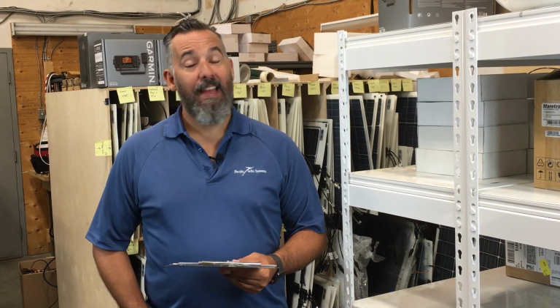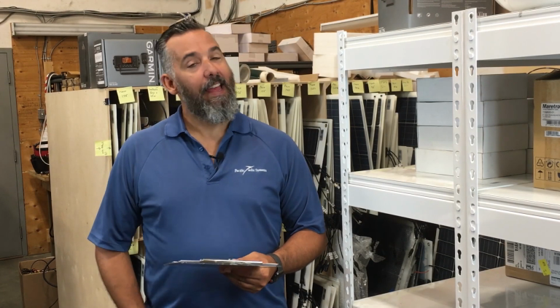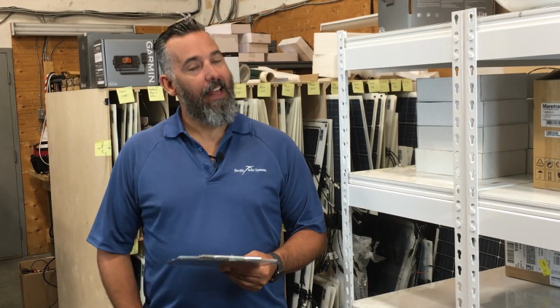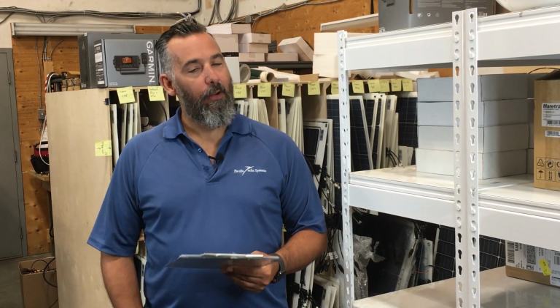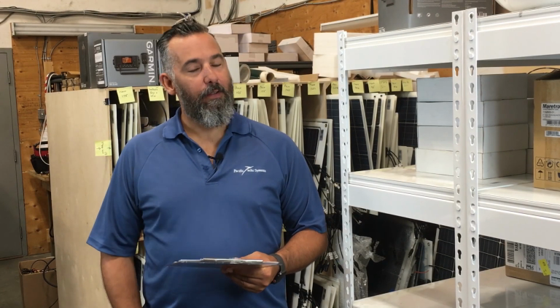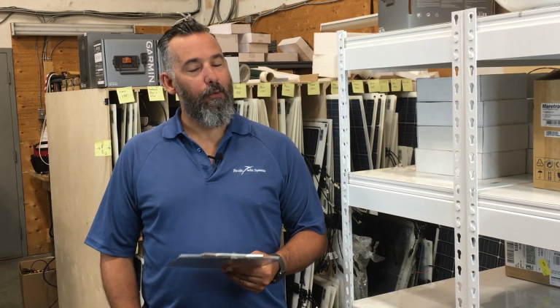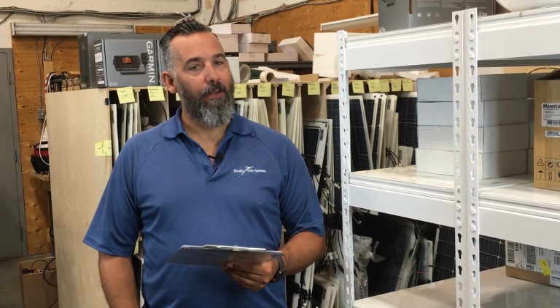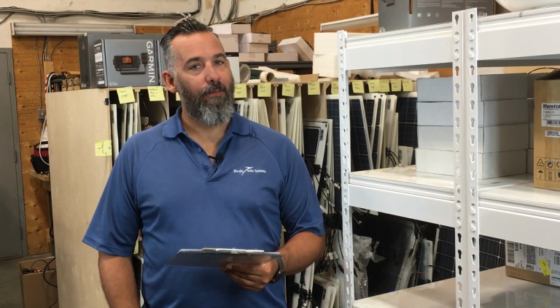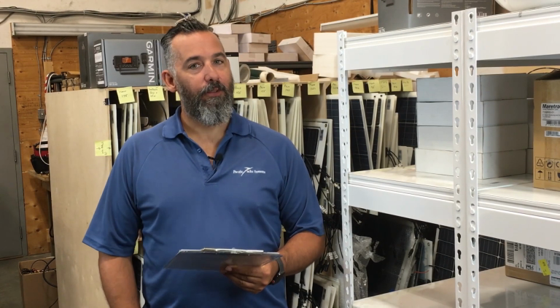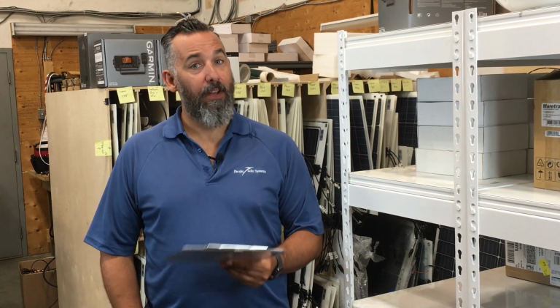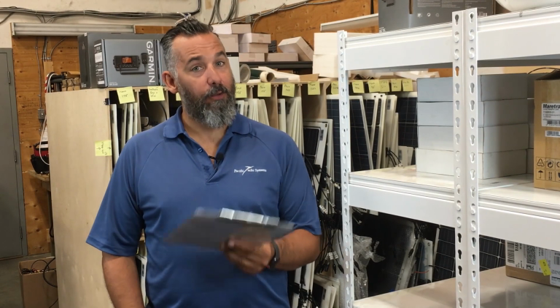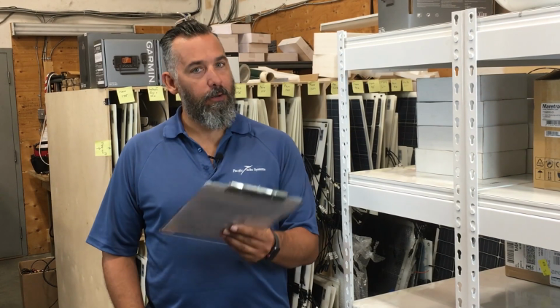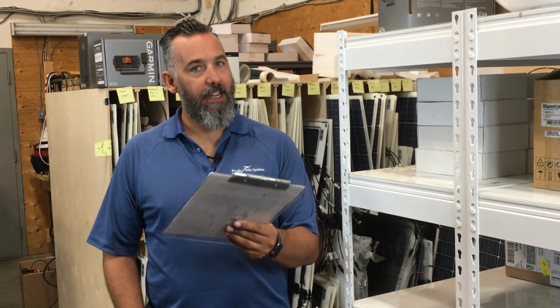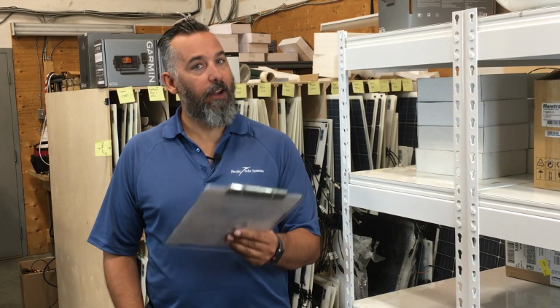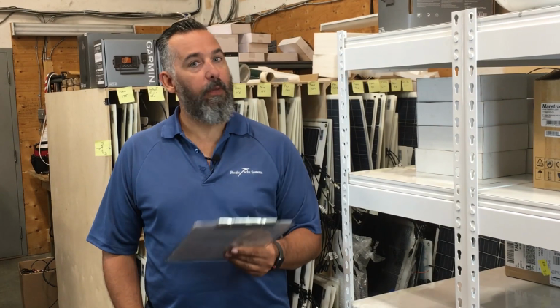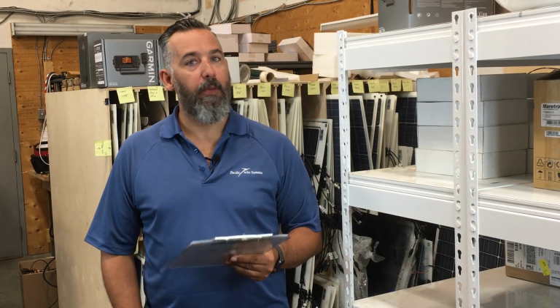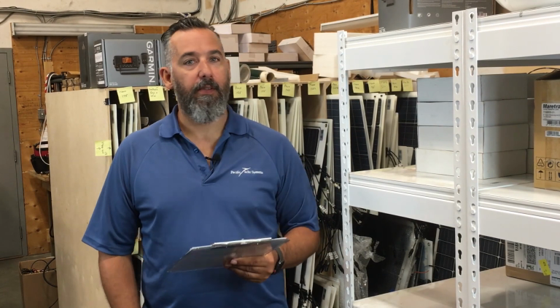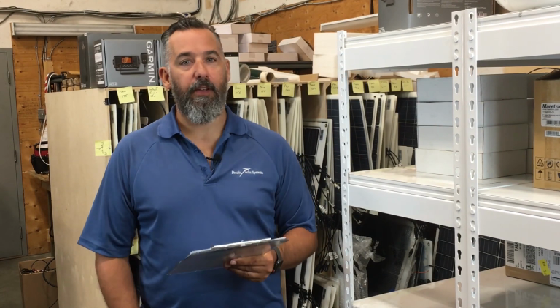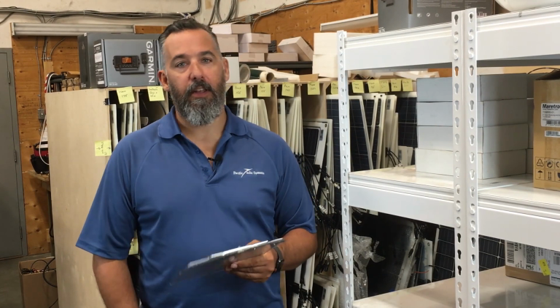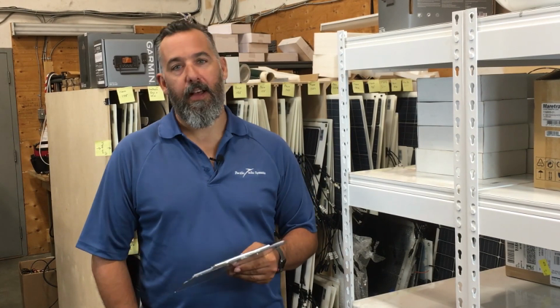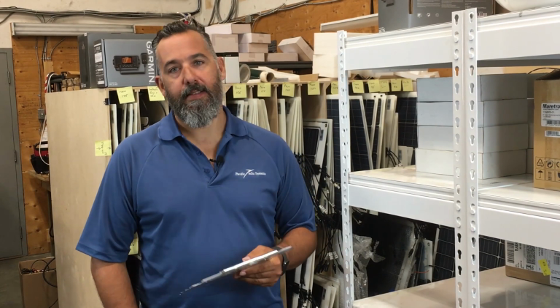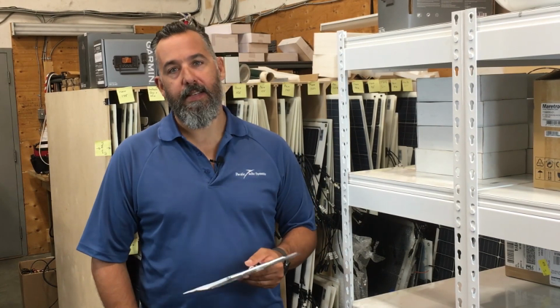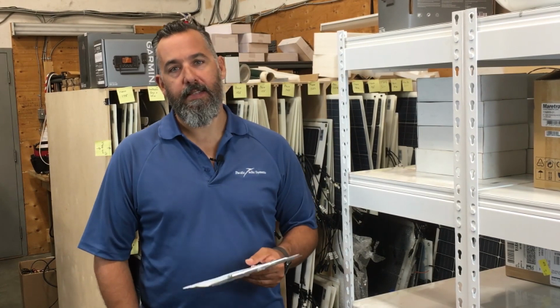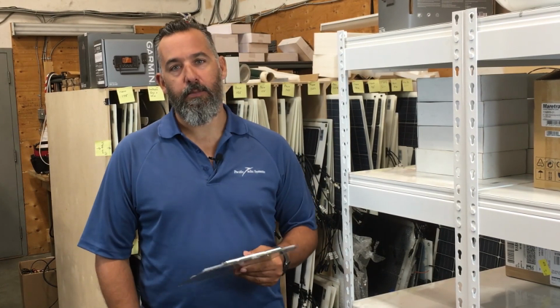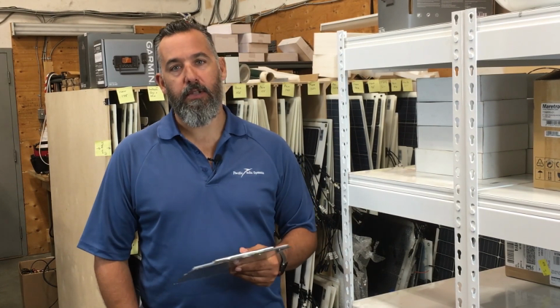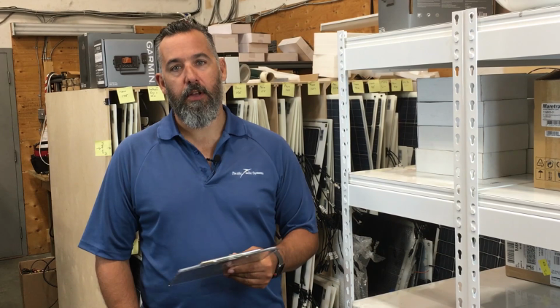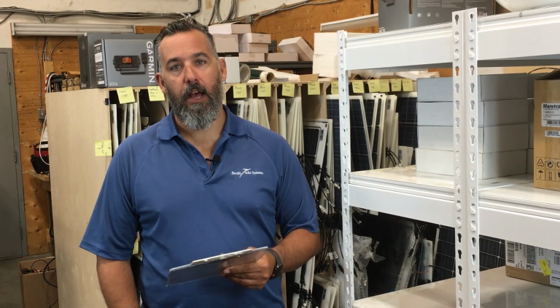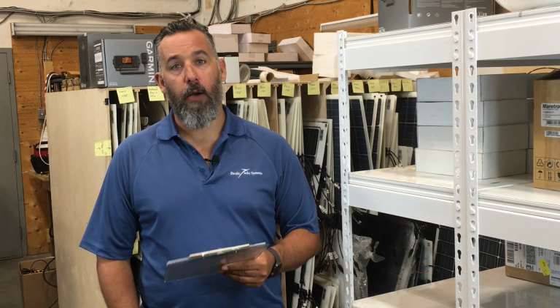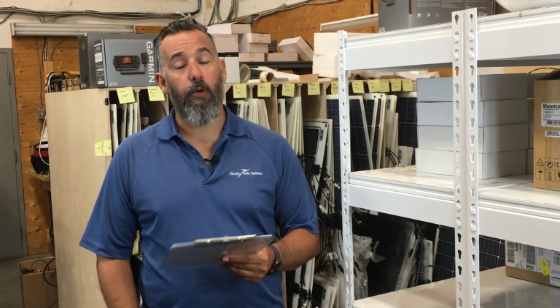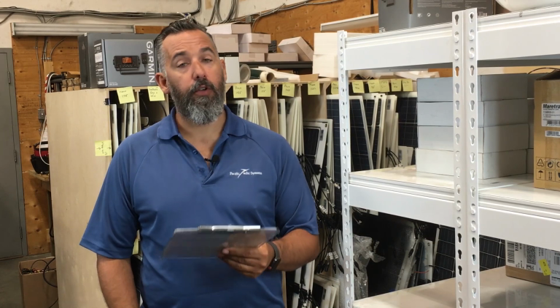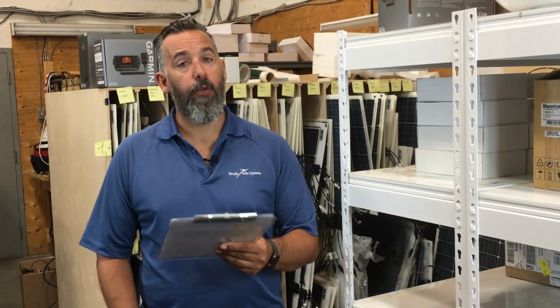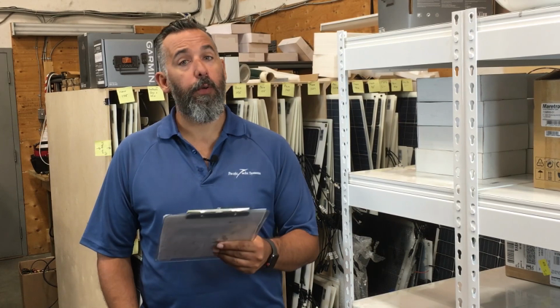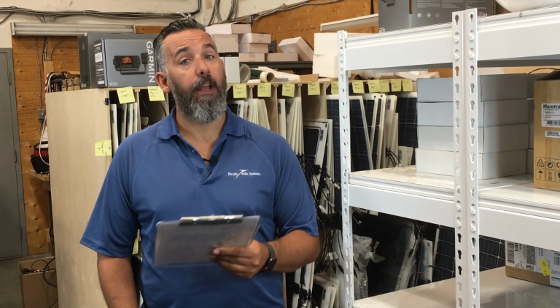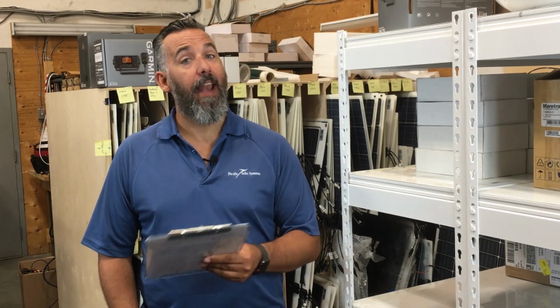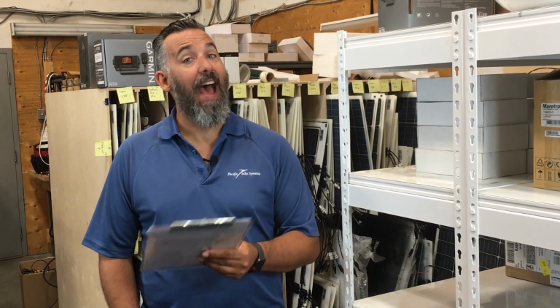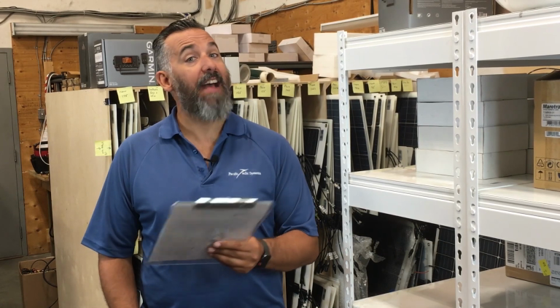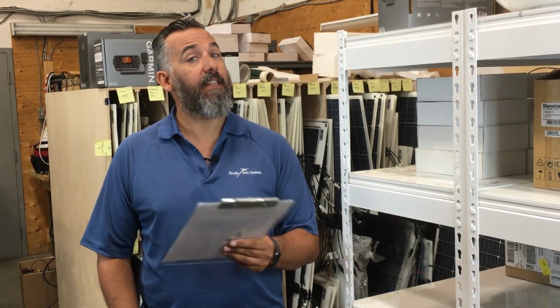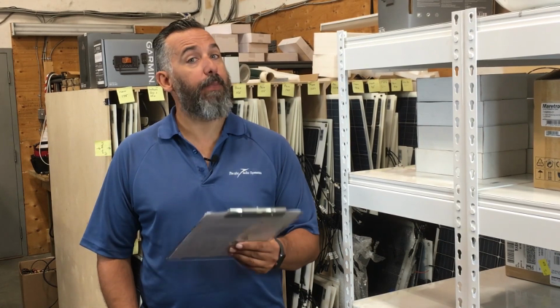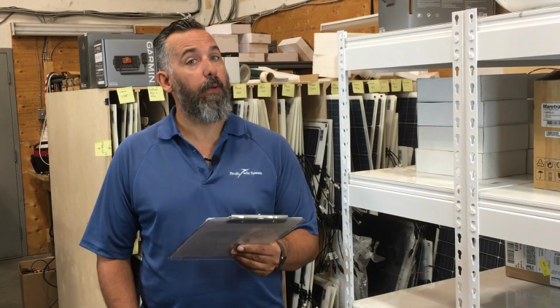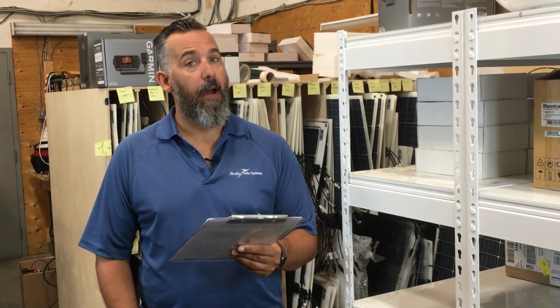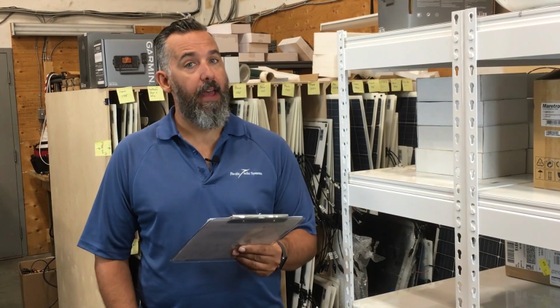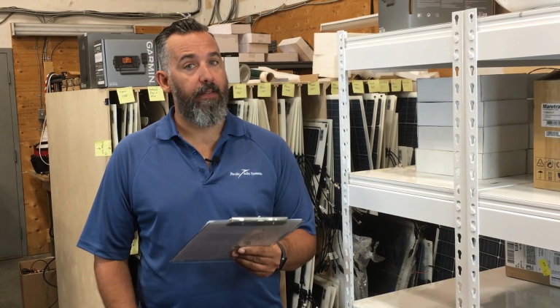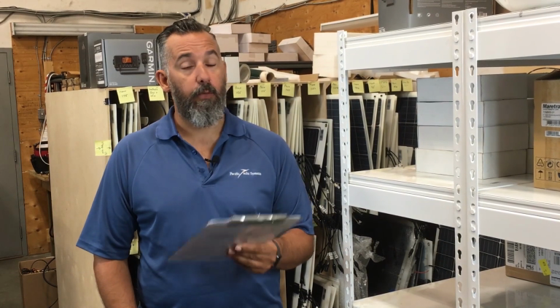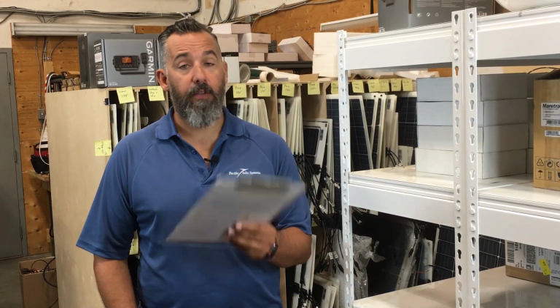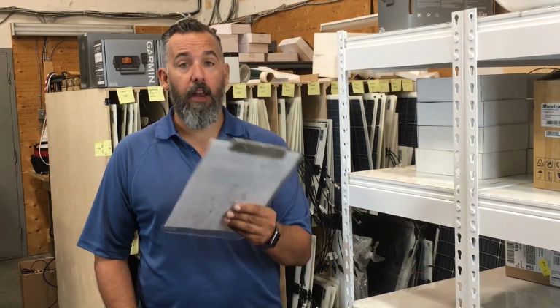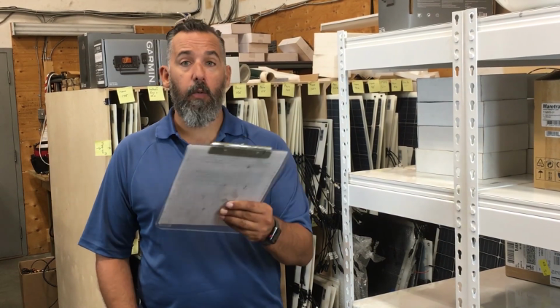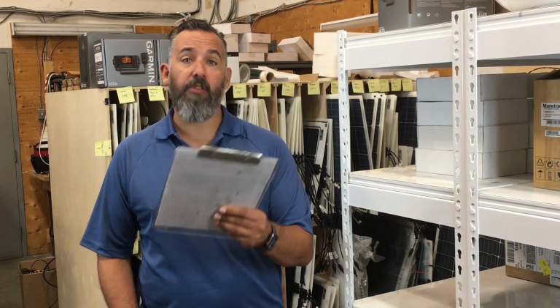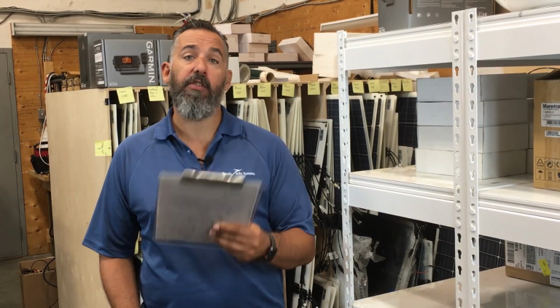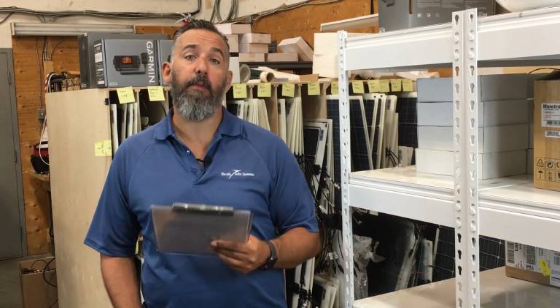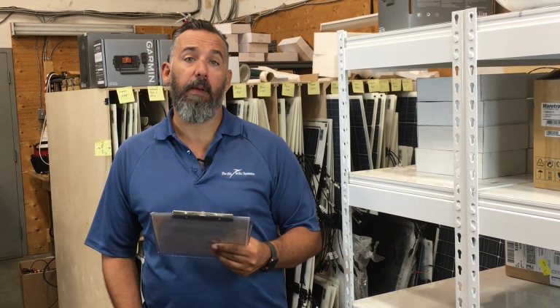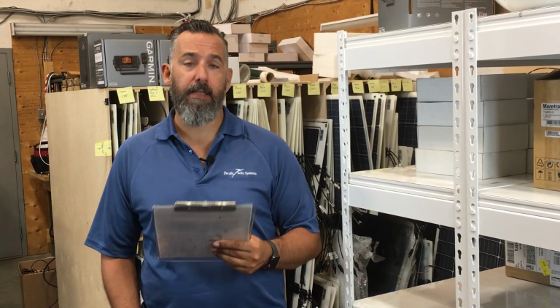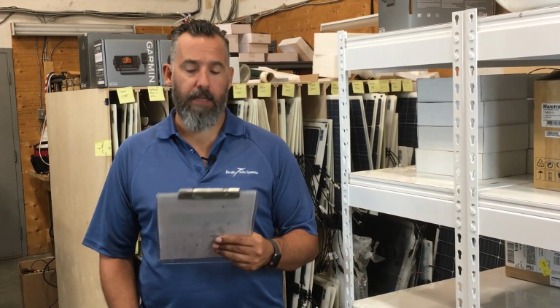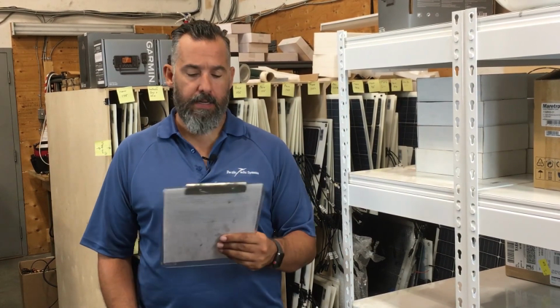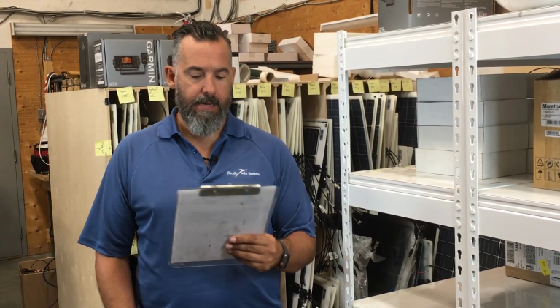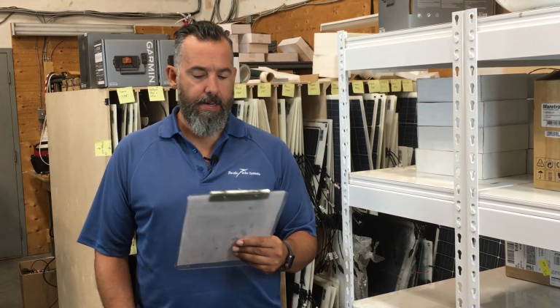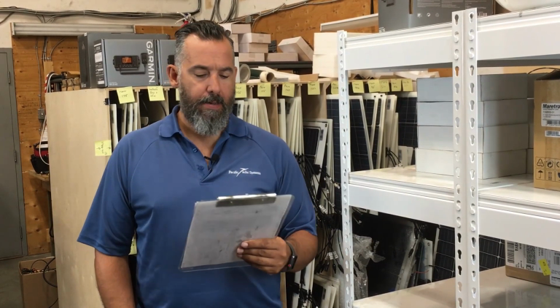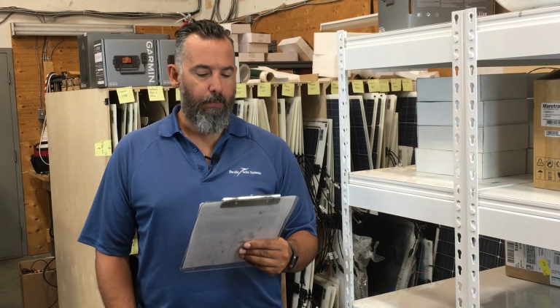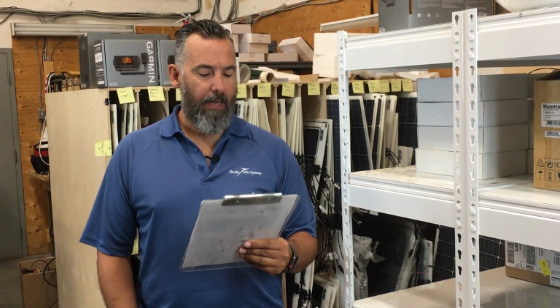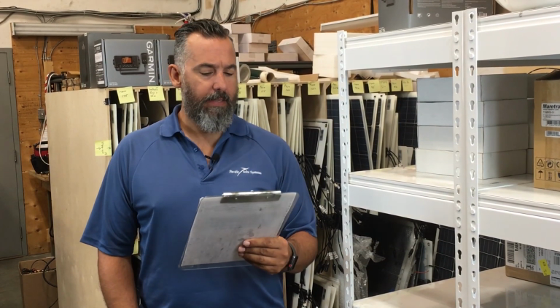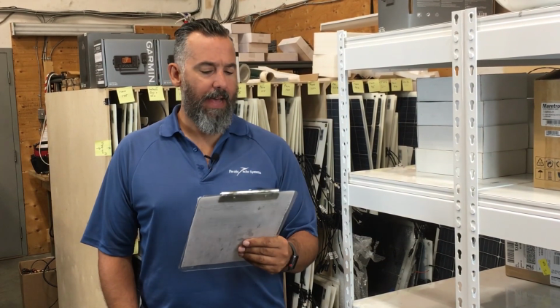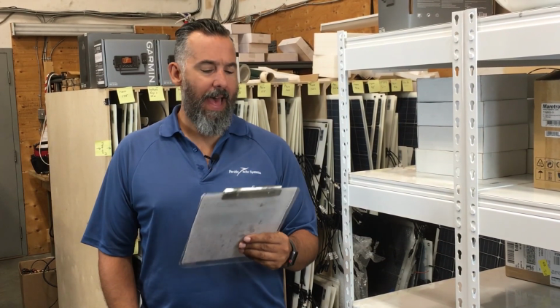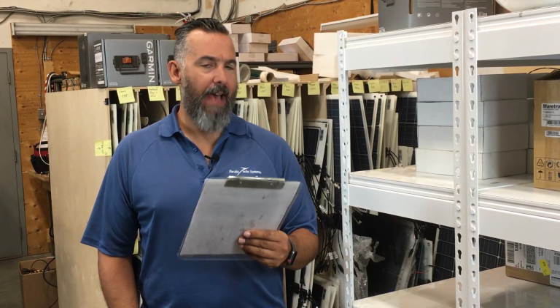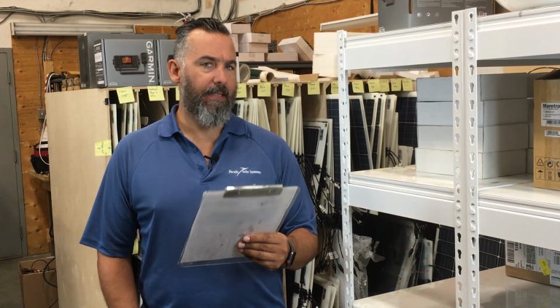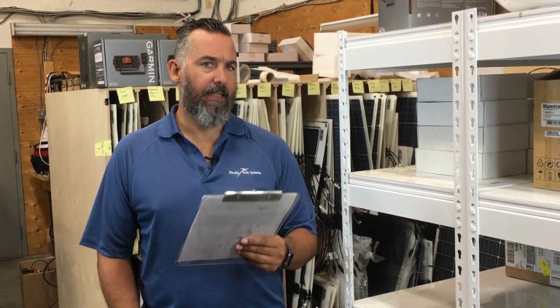Hello everyone. Jeff Cote here with Pacific Yacht Systems. We're doing an Ask PYS. We've got a question for Melissa. Melissa asked: